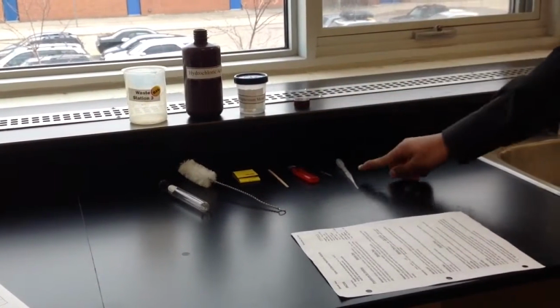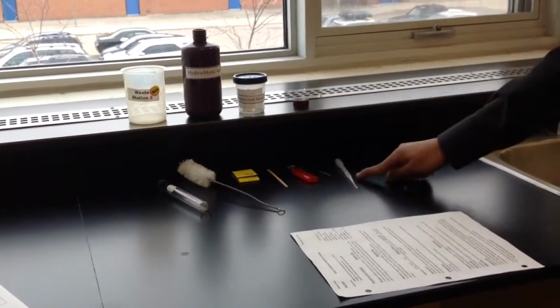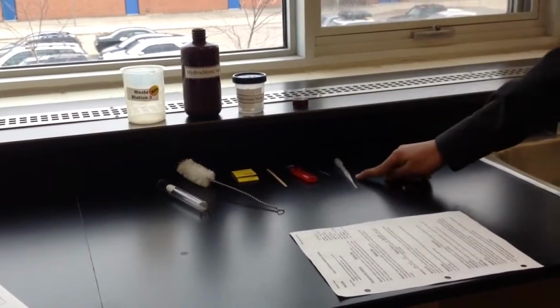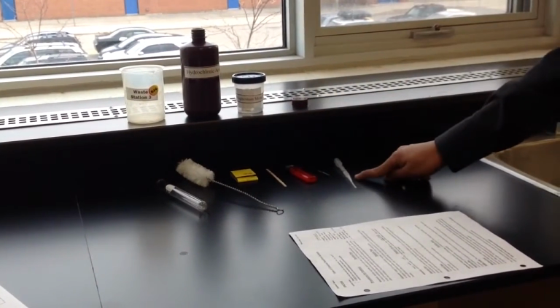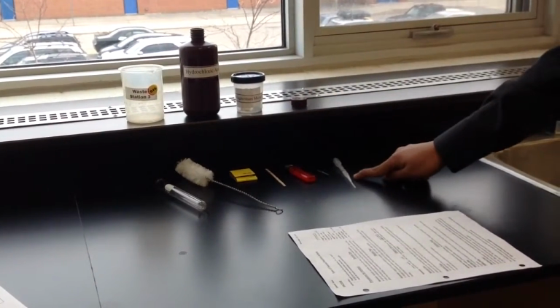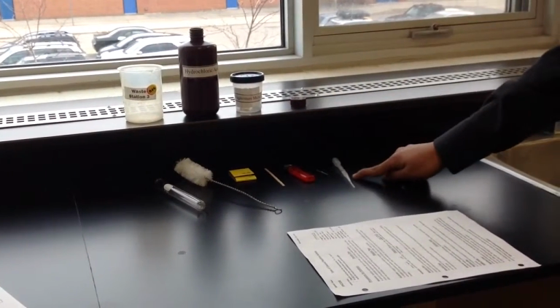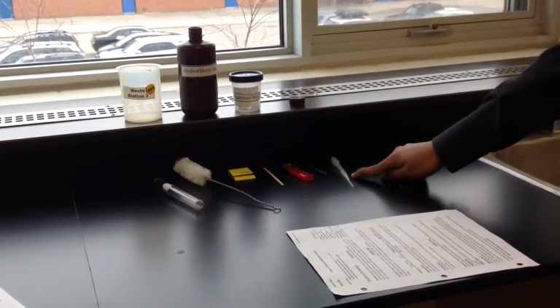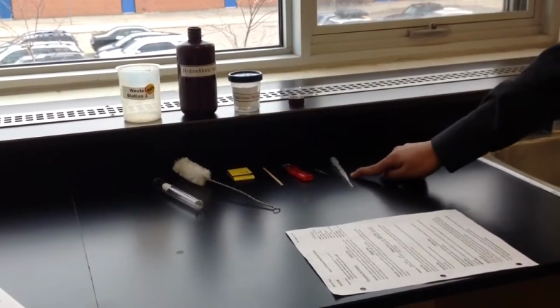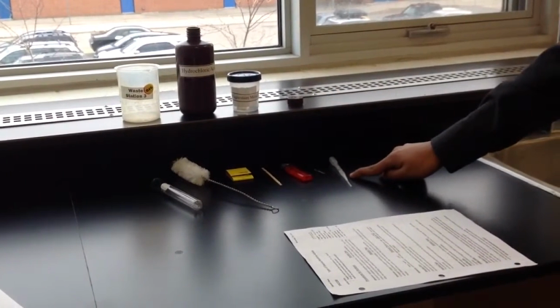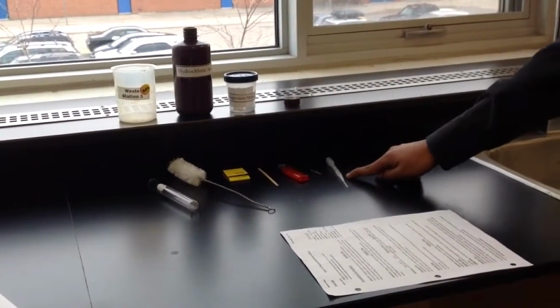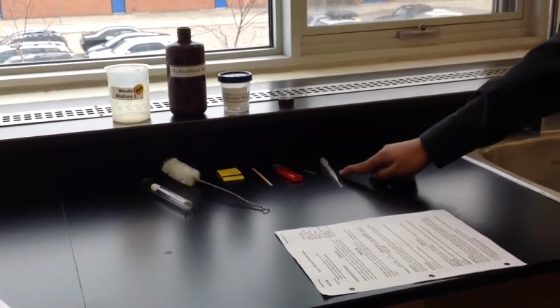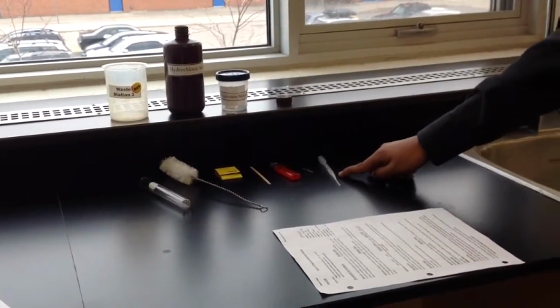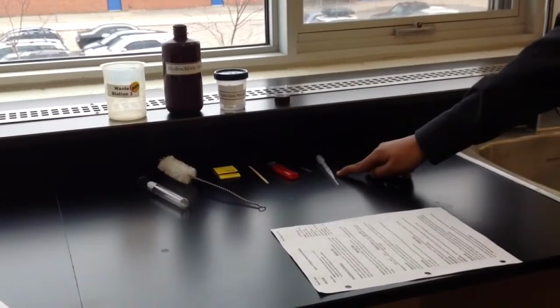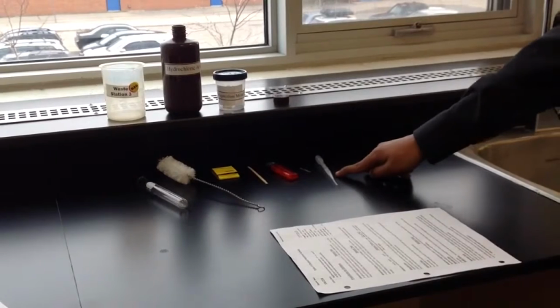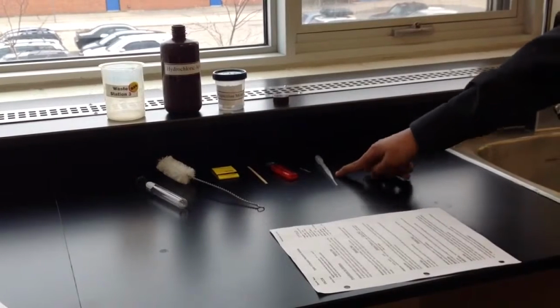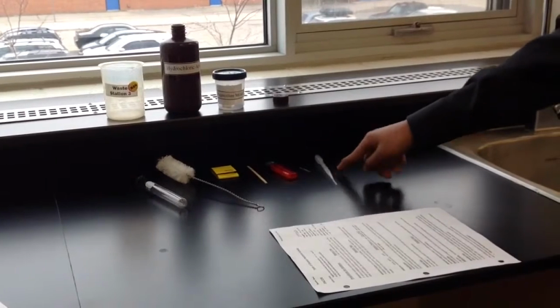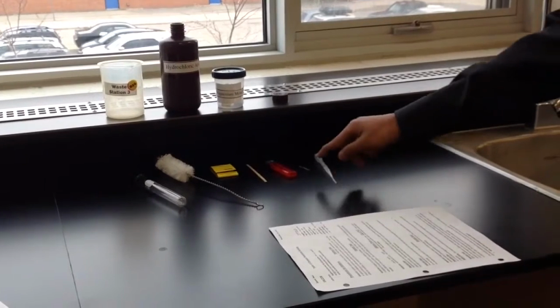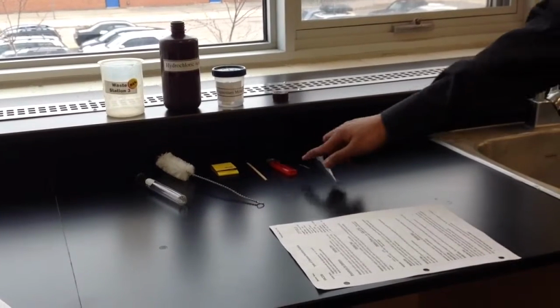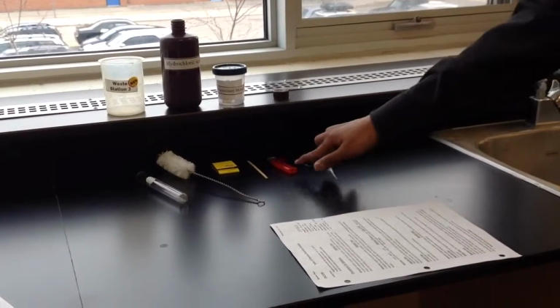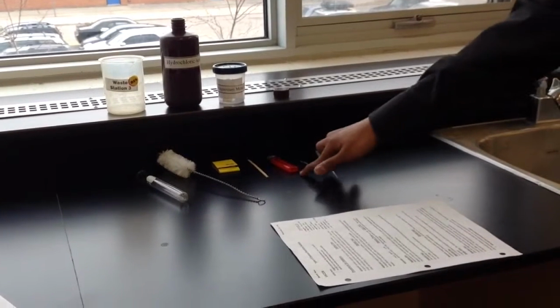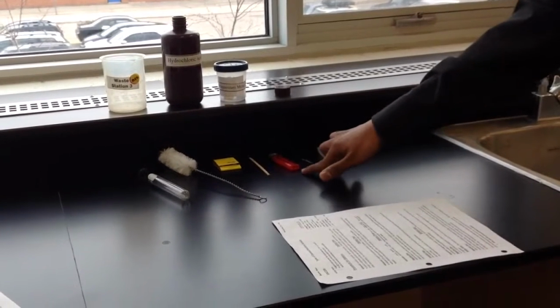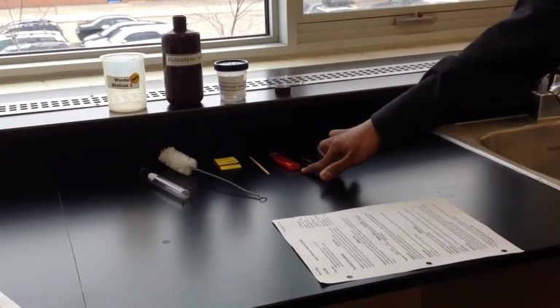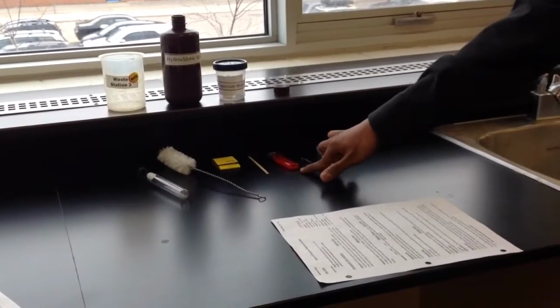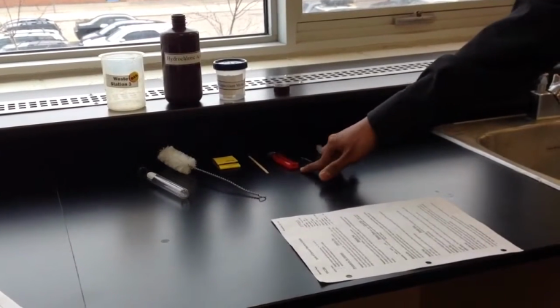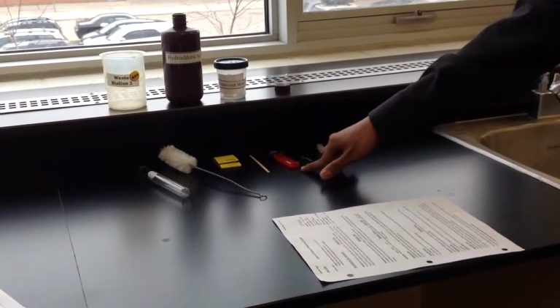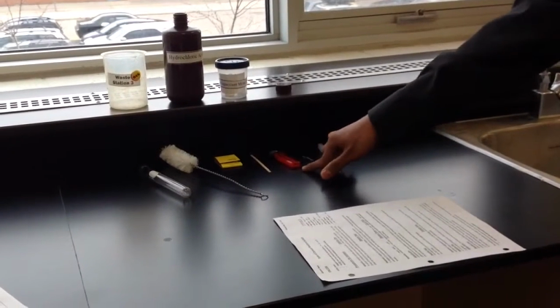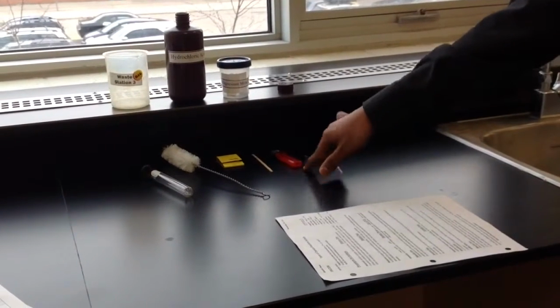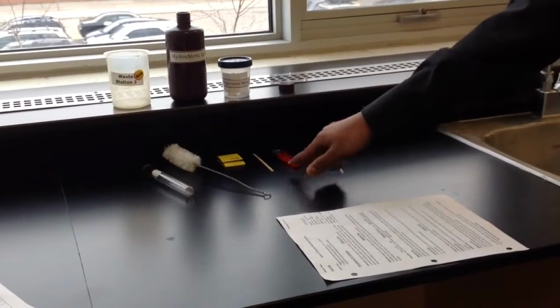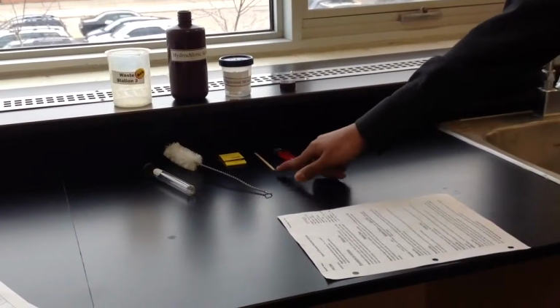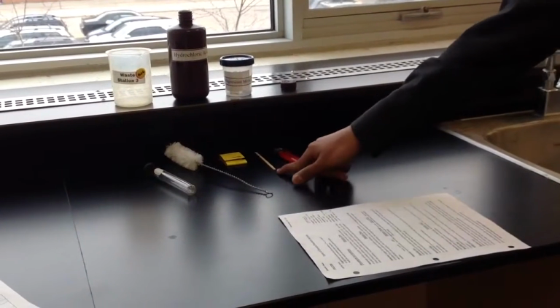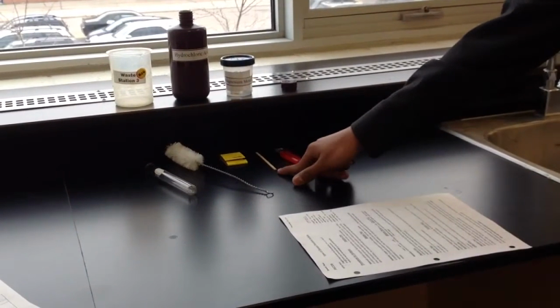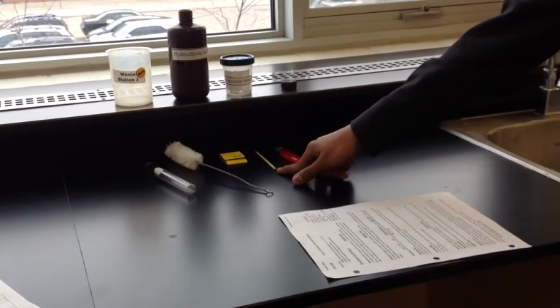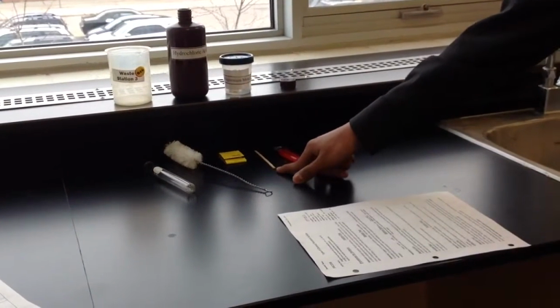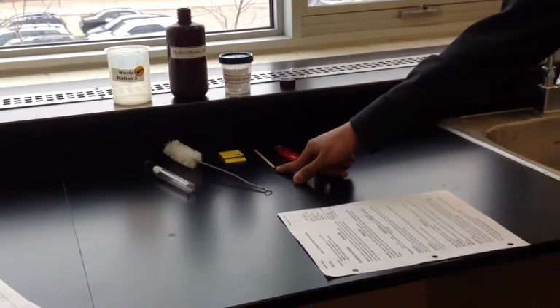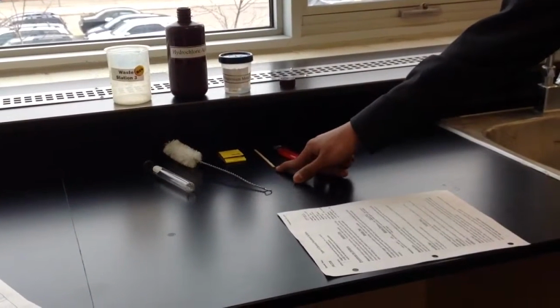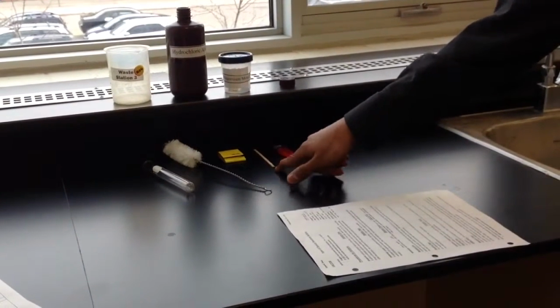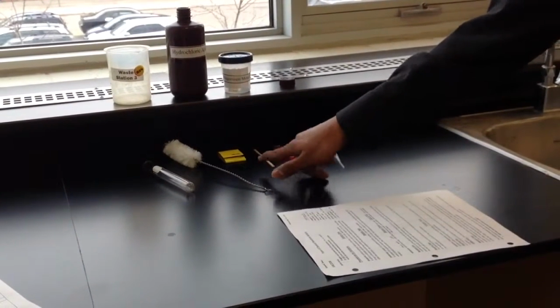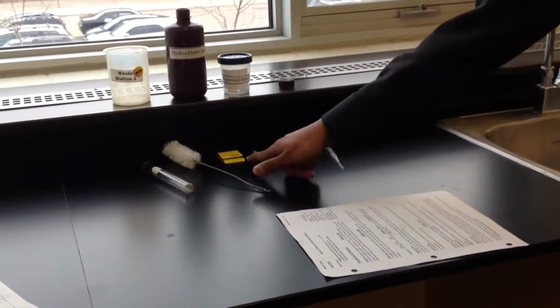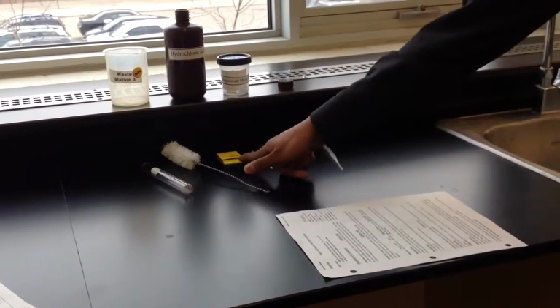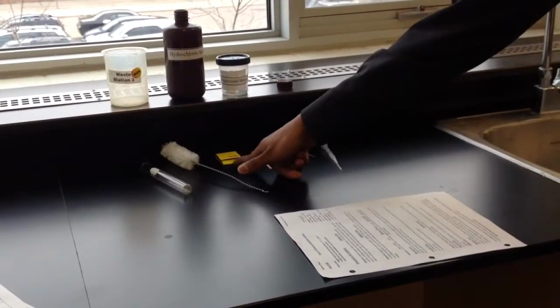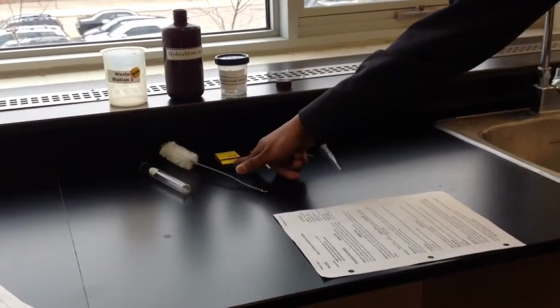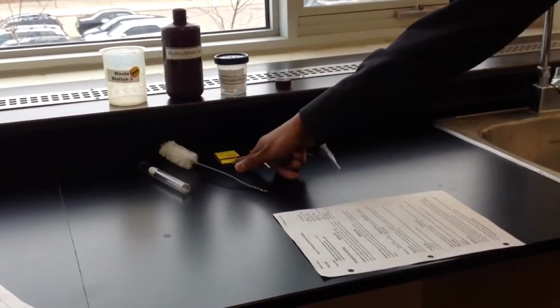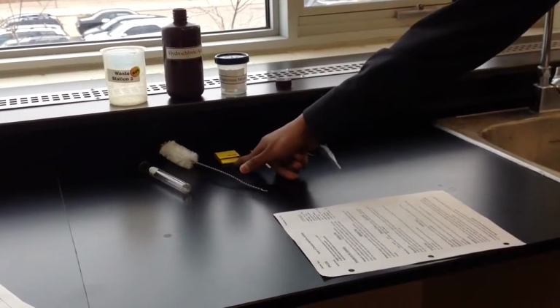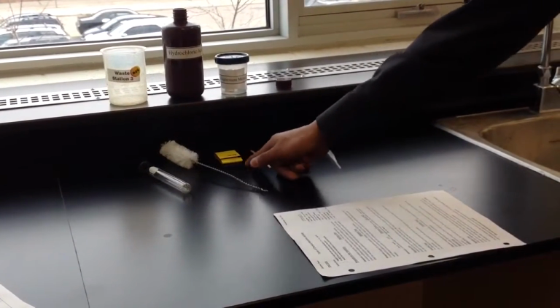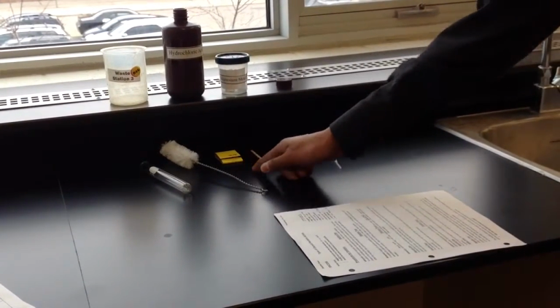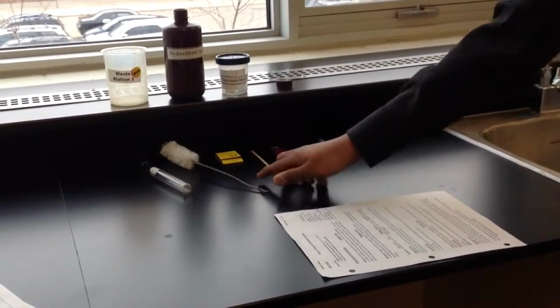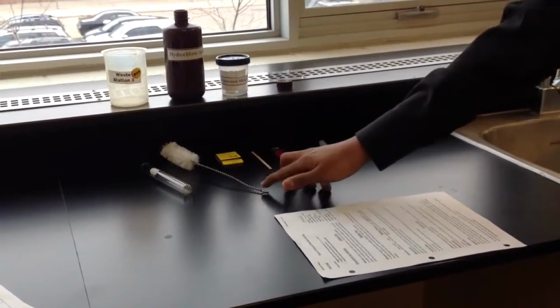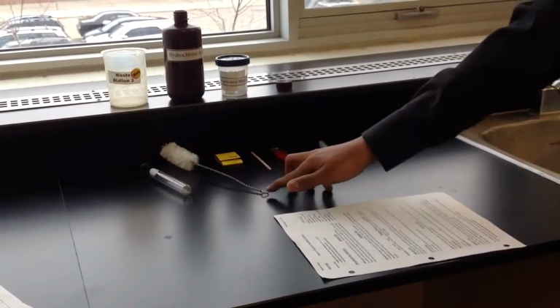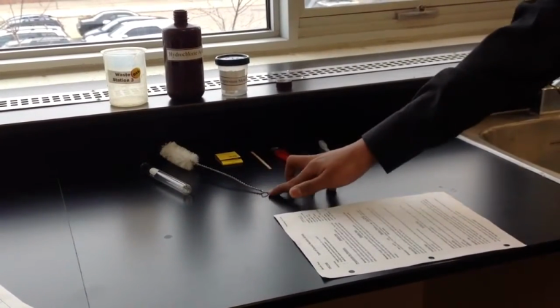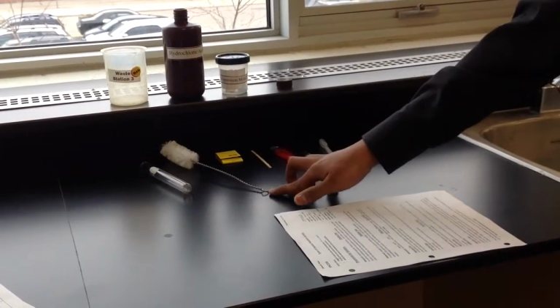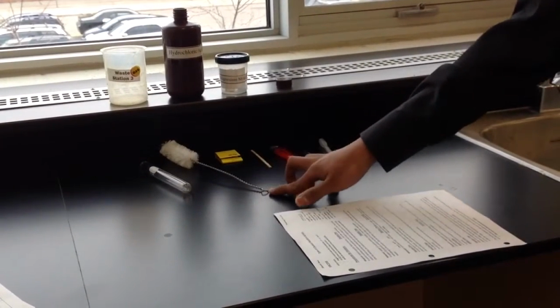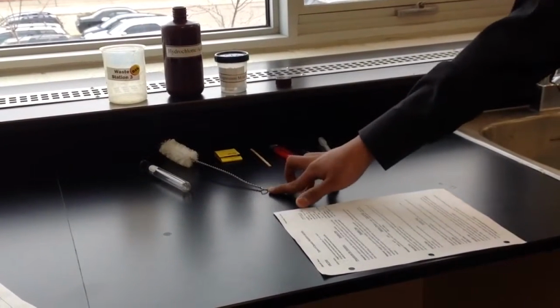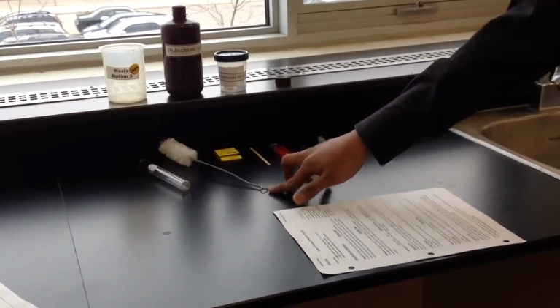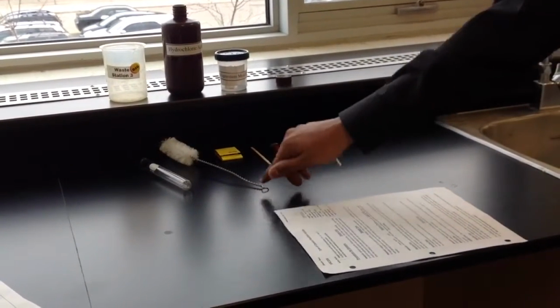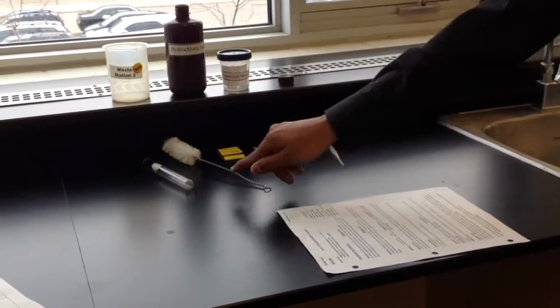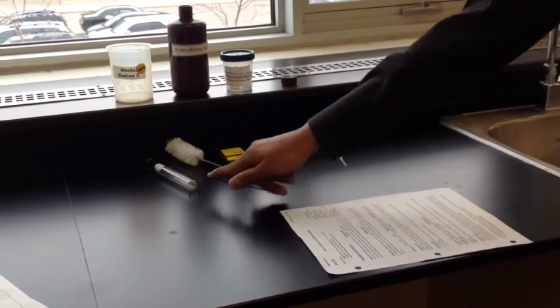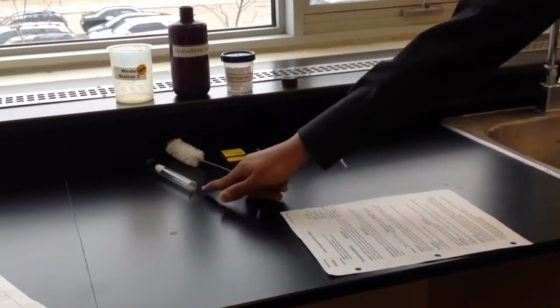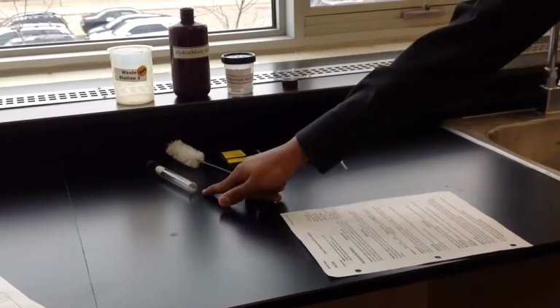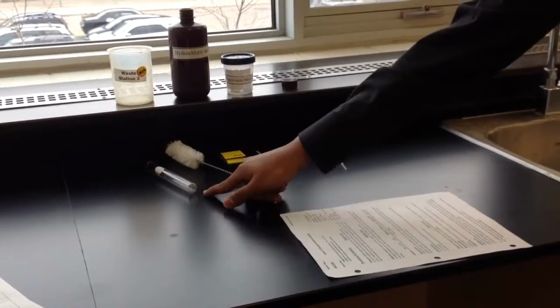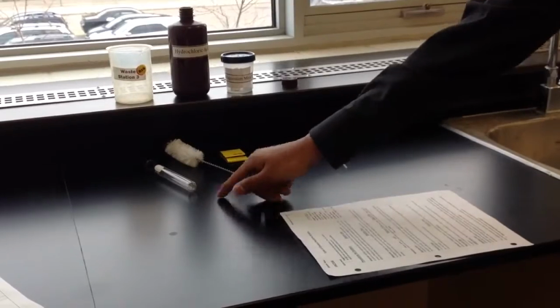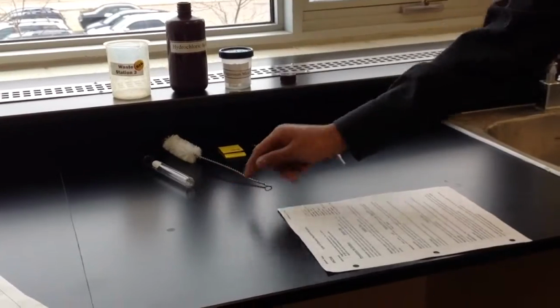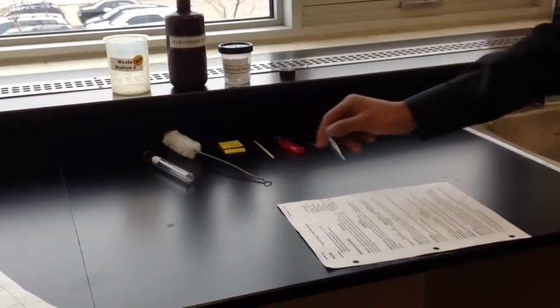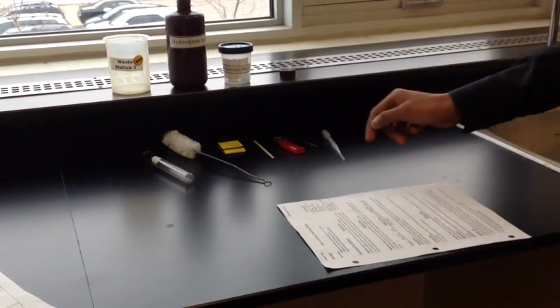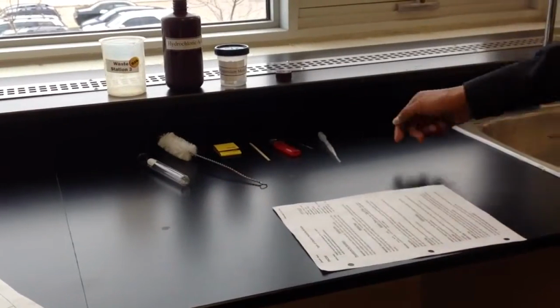This is a dropper for the hydrochloric acid. This is a butane lighter. This is a wooden splint. These are matches. This is a test tube cleaner, and this is a test tube.